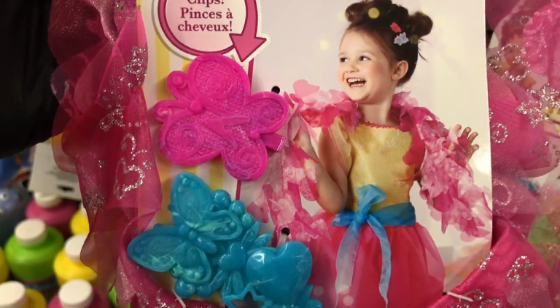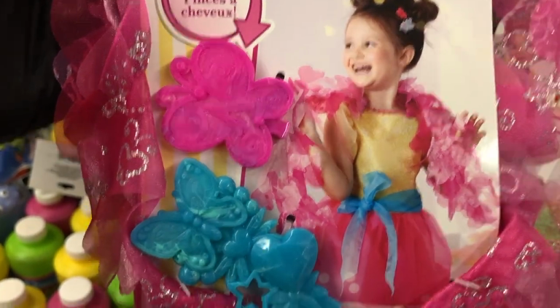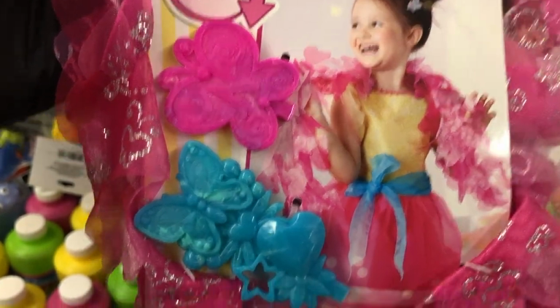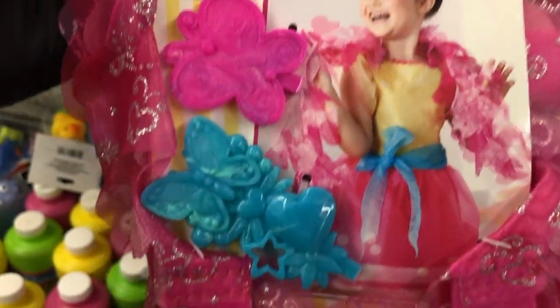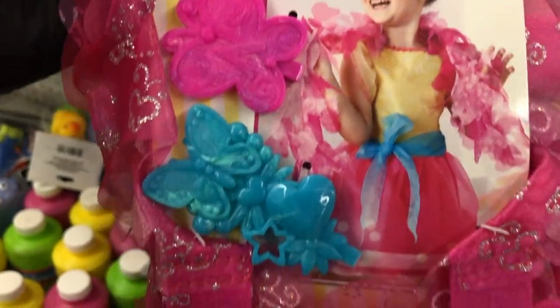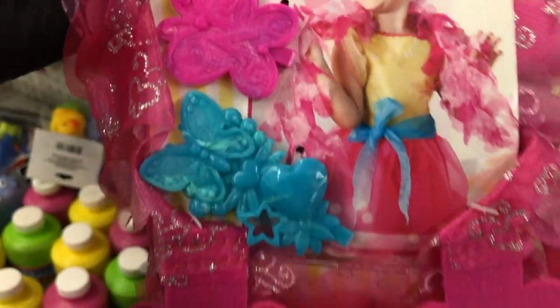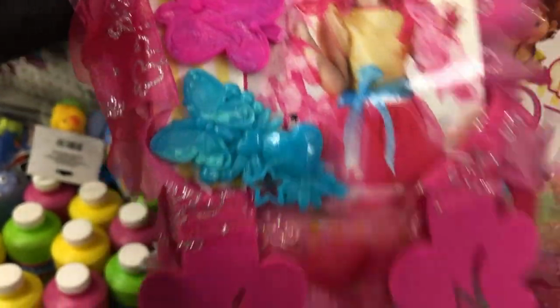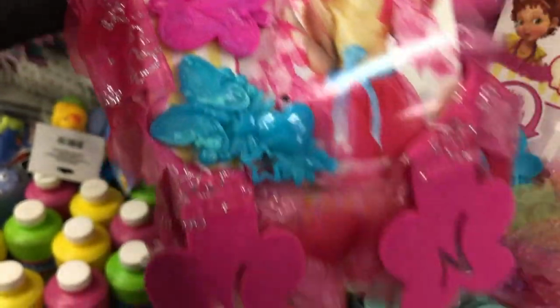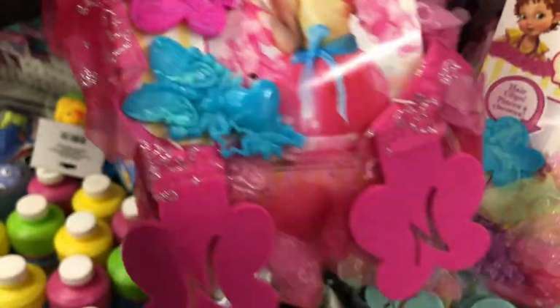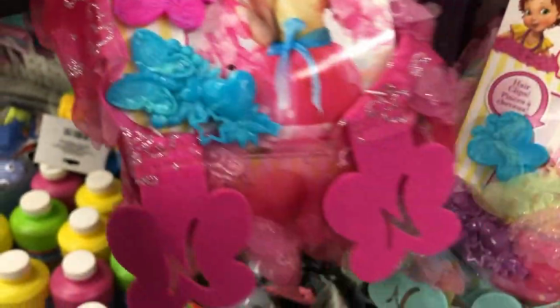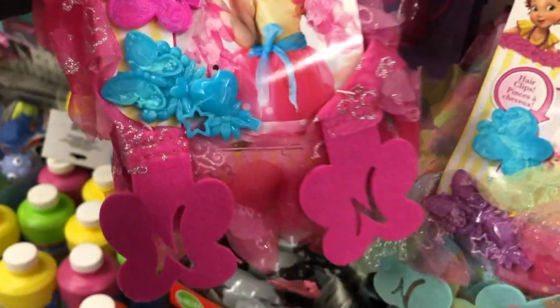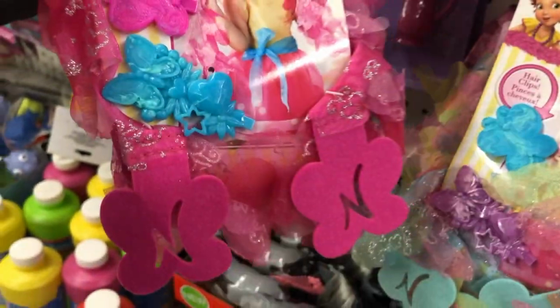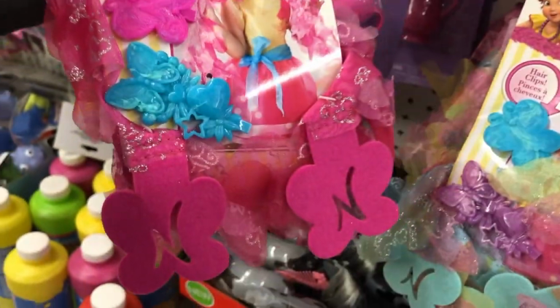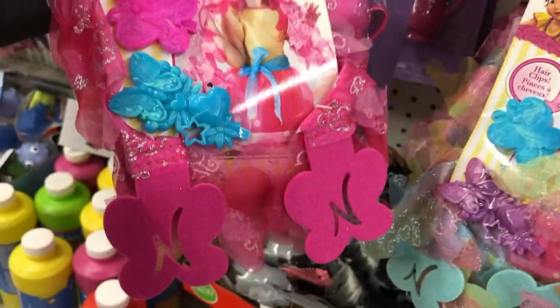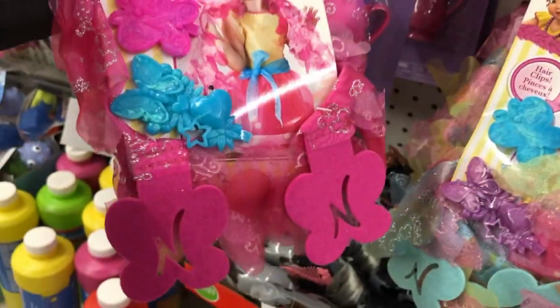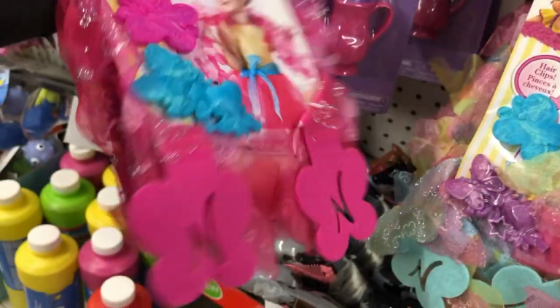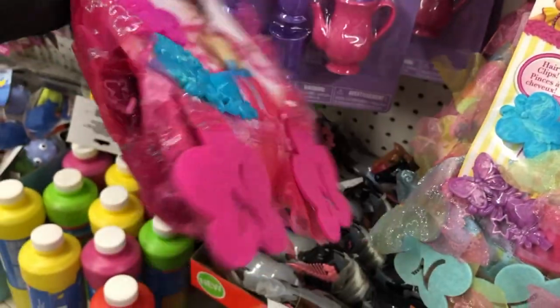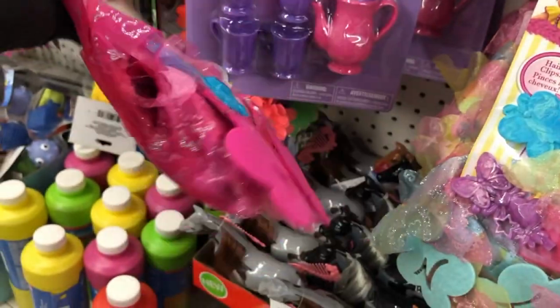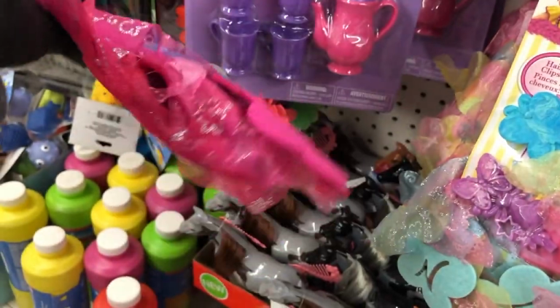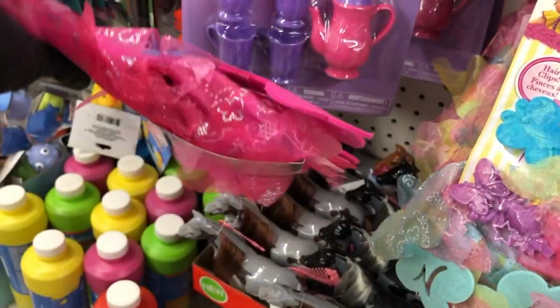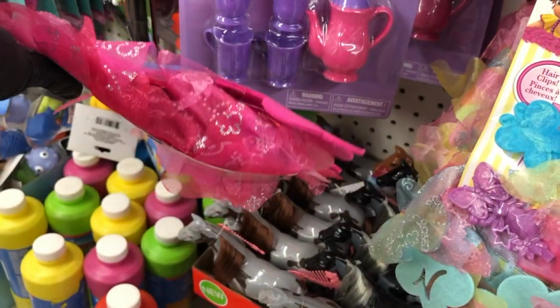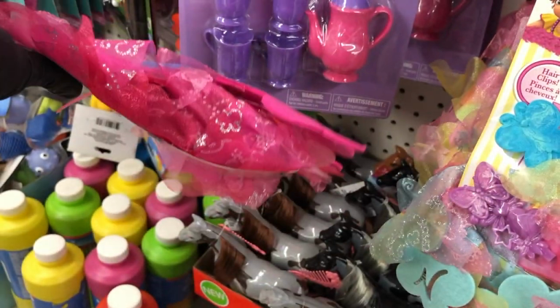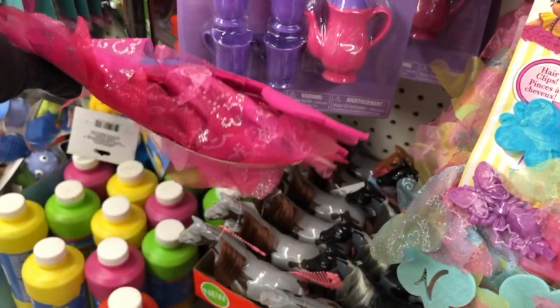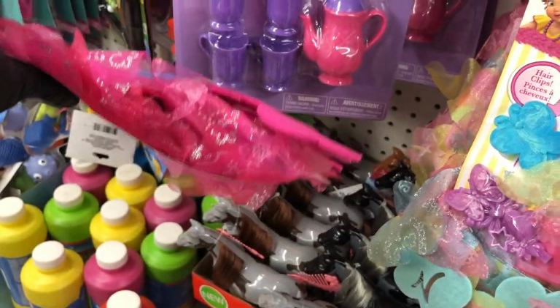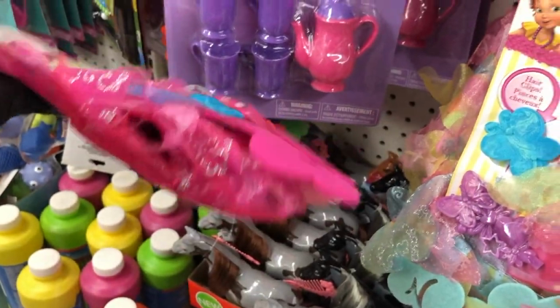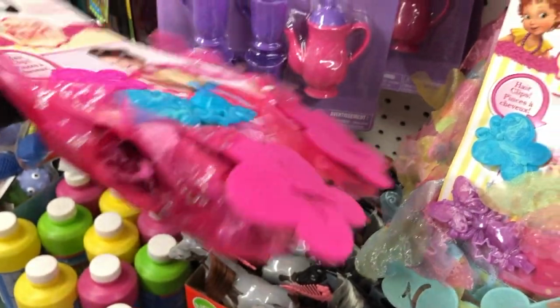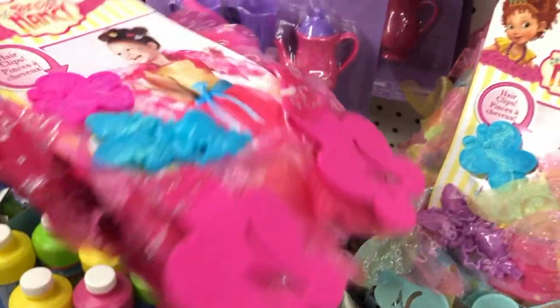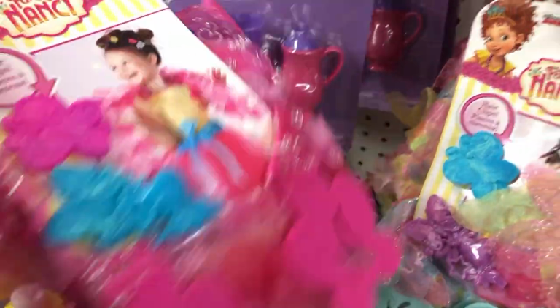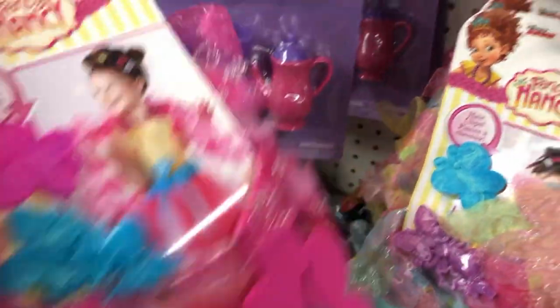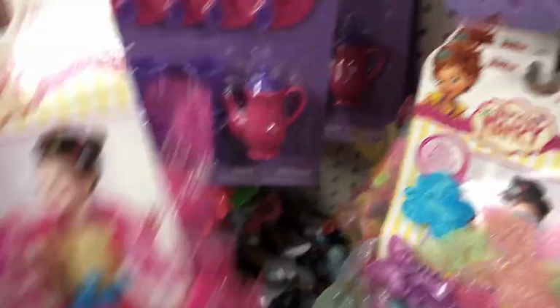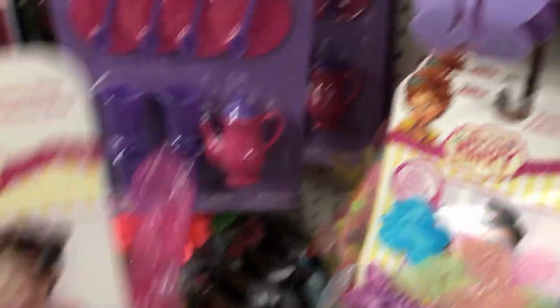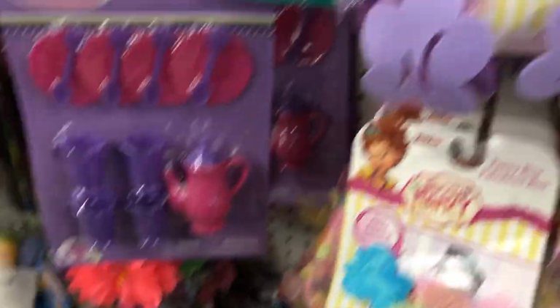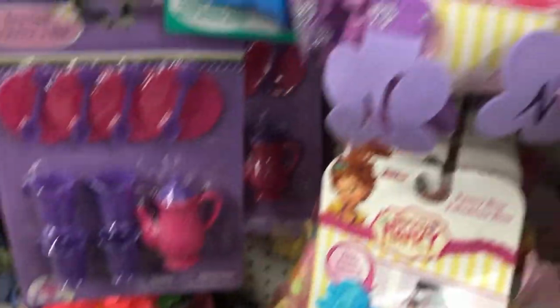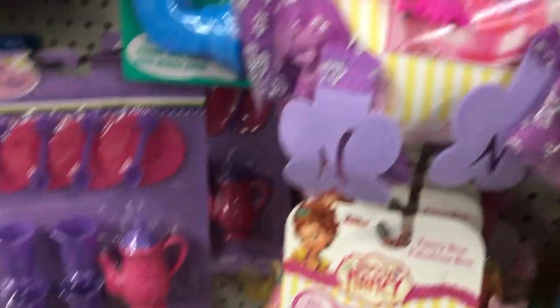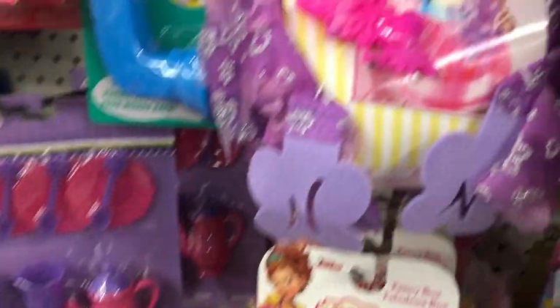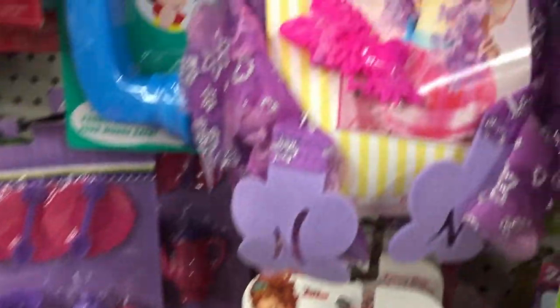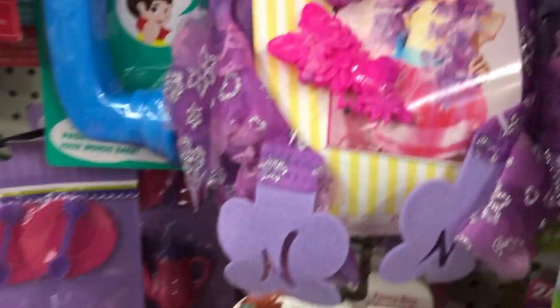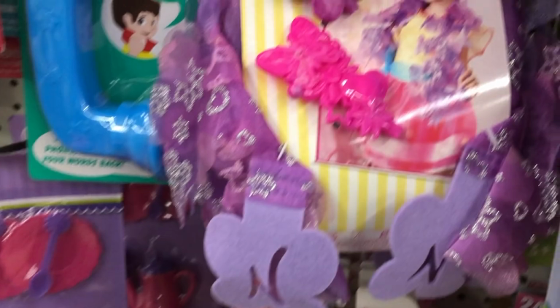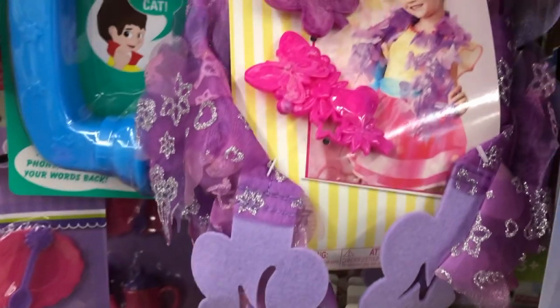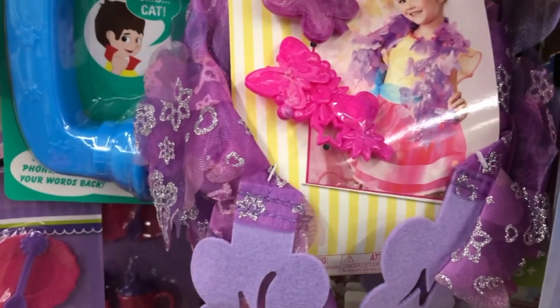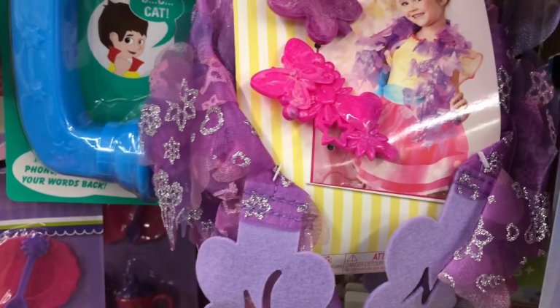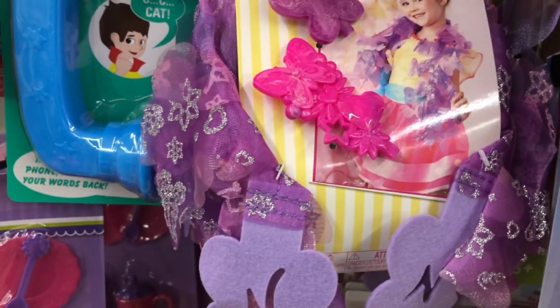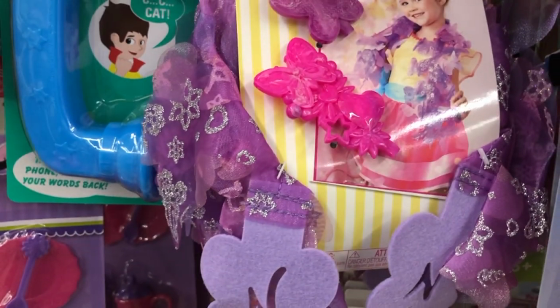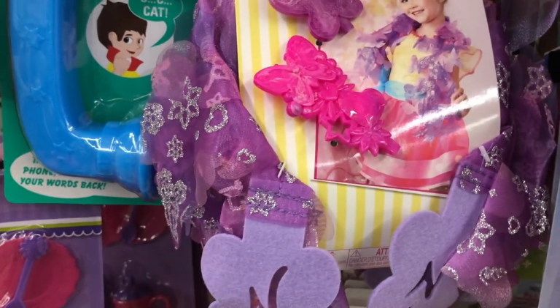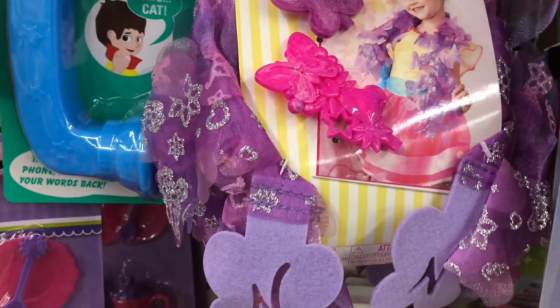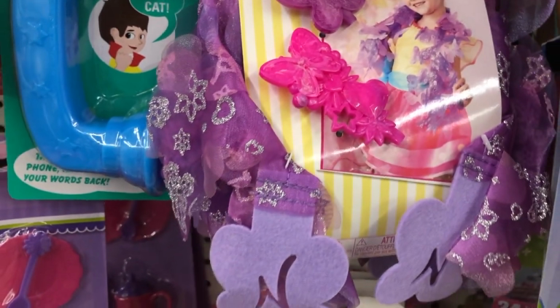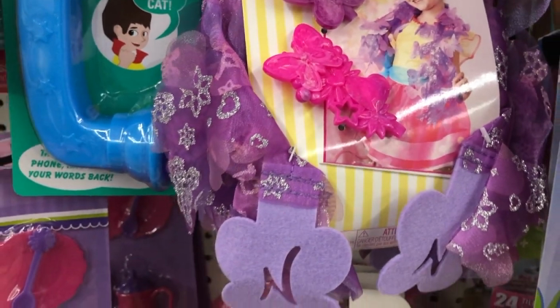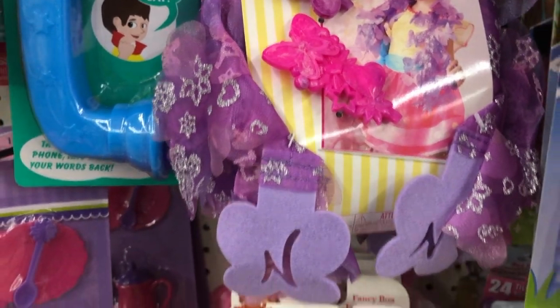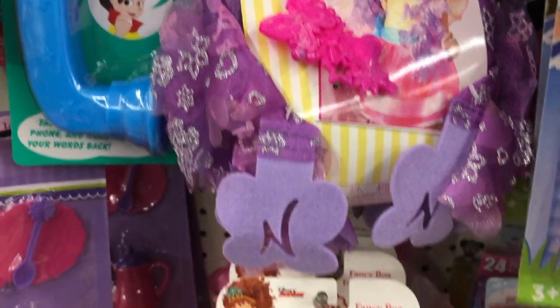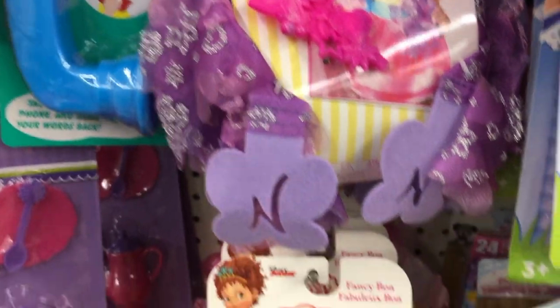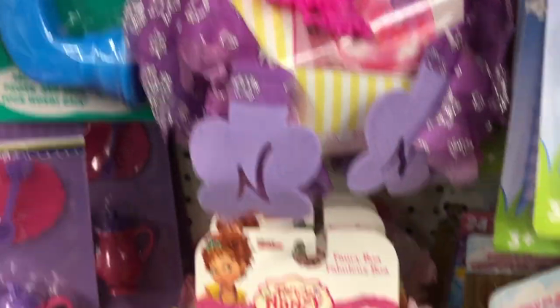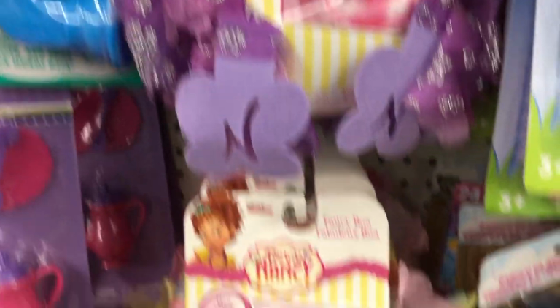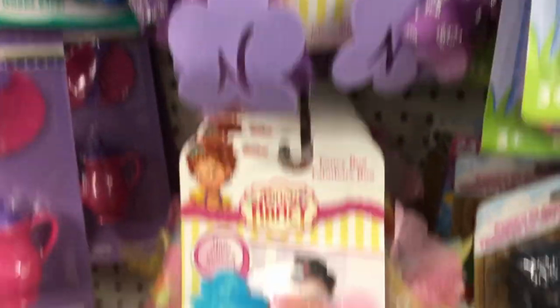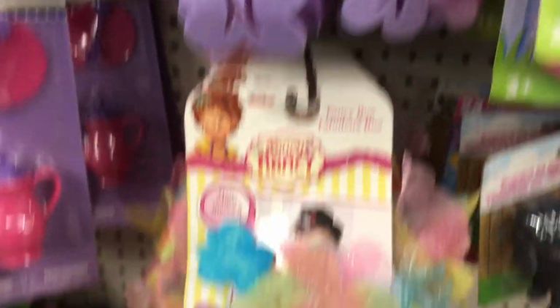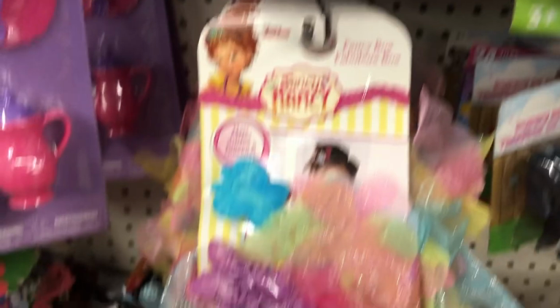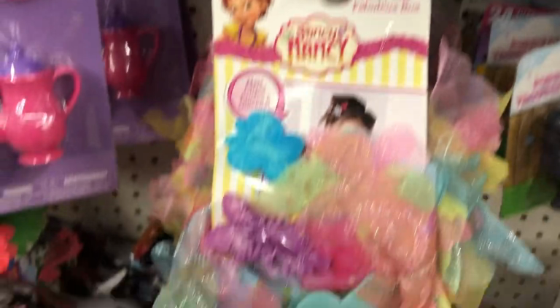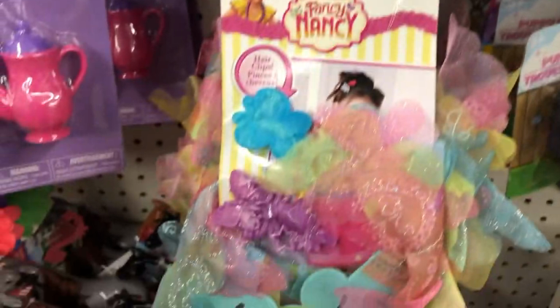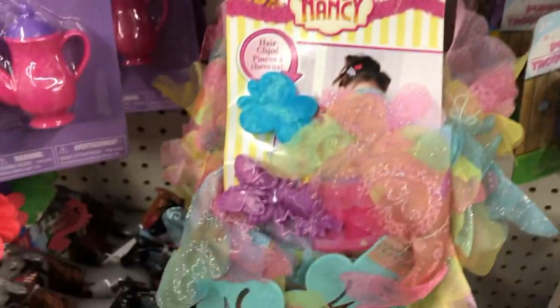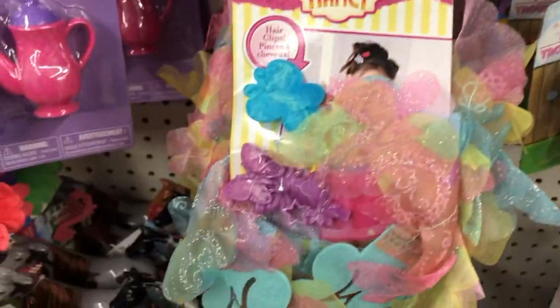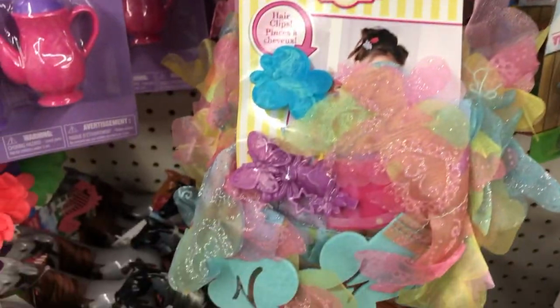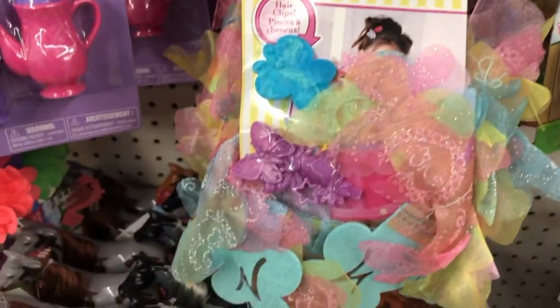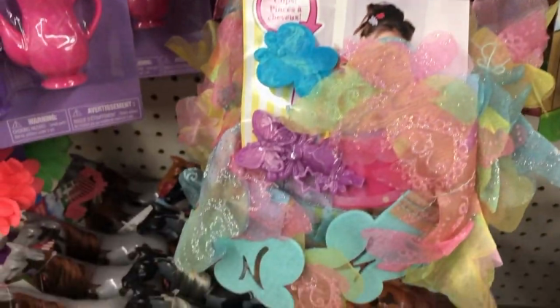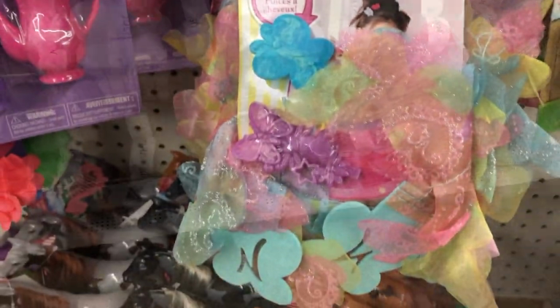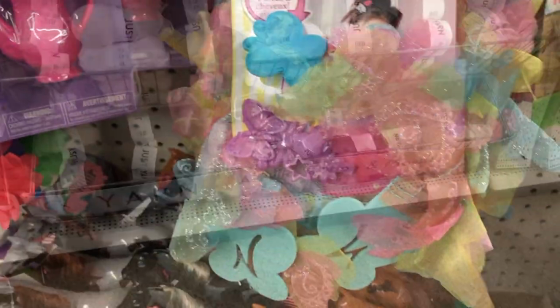Those are really adorable. They also have Fancy Nancy boas and hair clip sets — a pink boa, a purple one, and a multi-colored one.